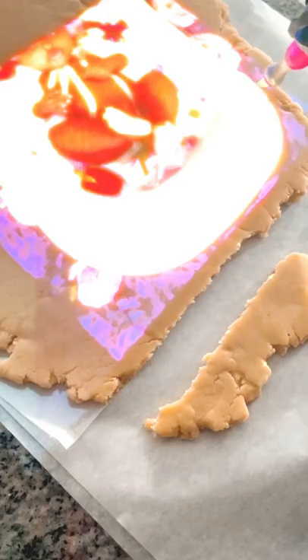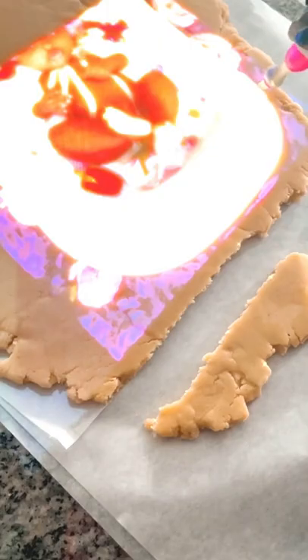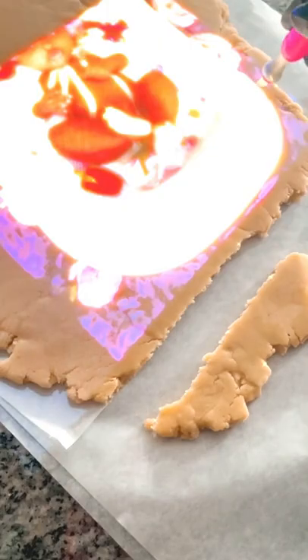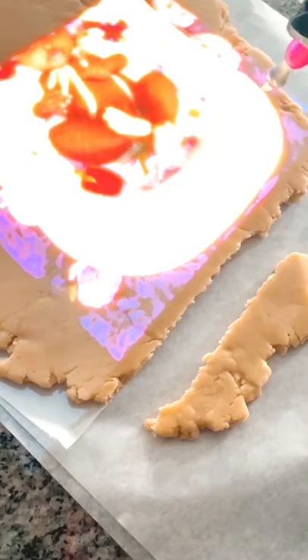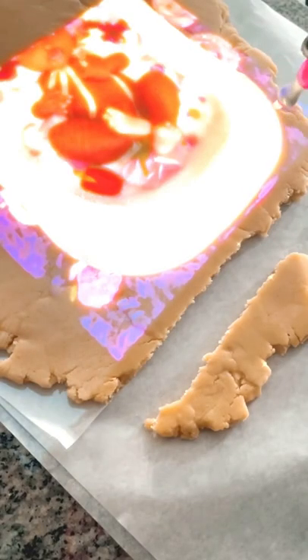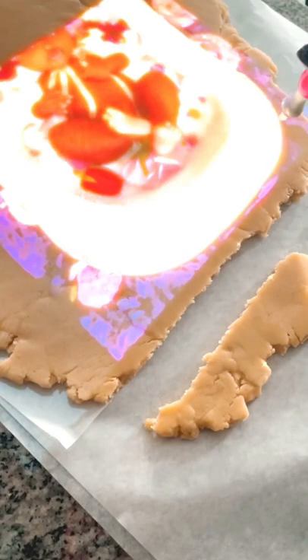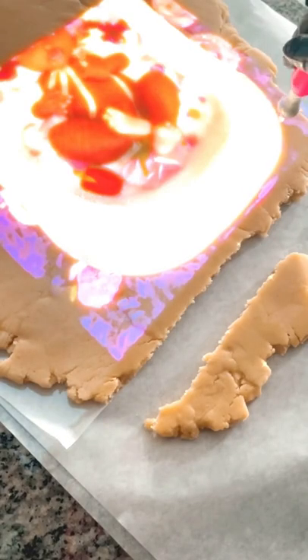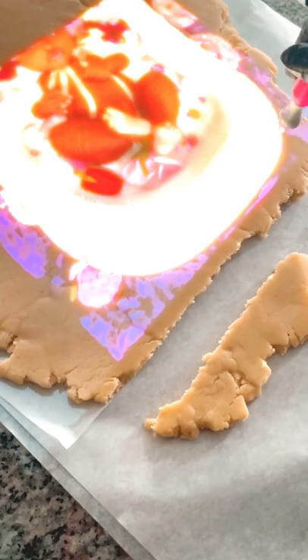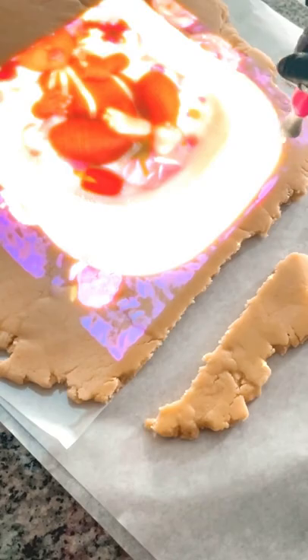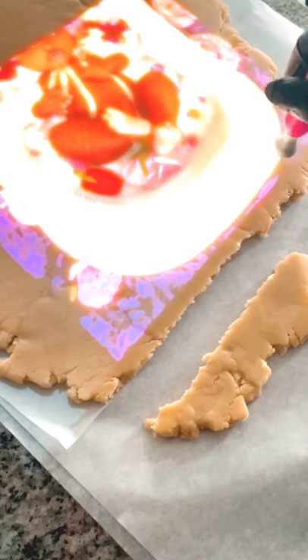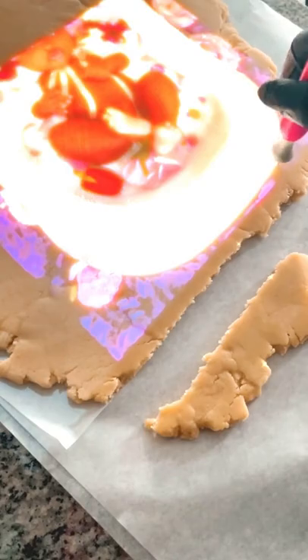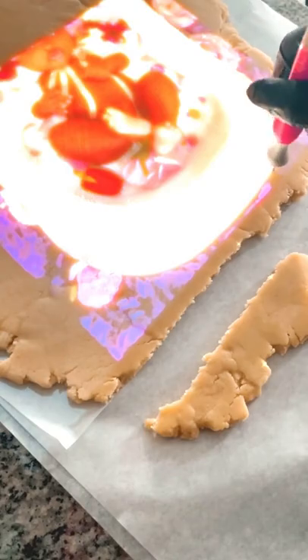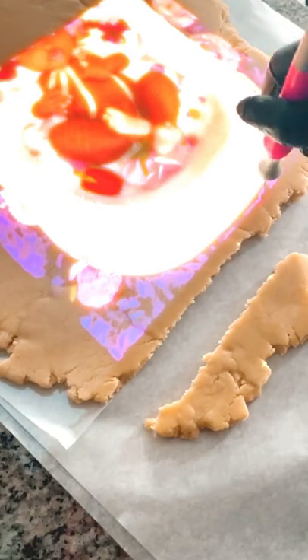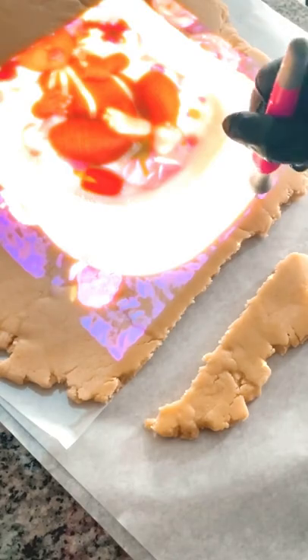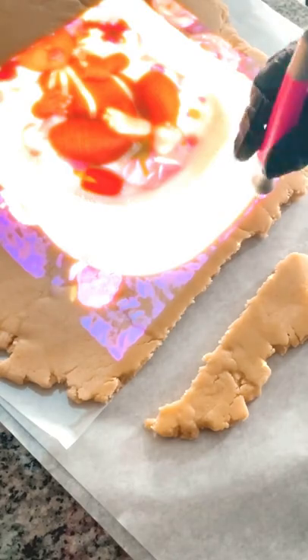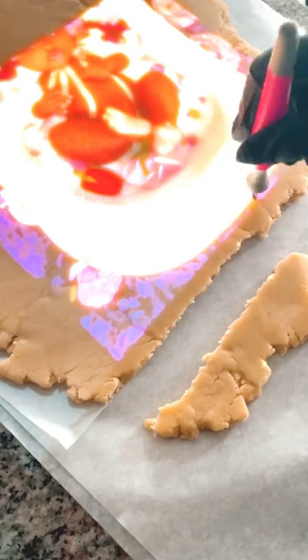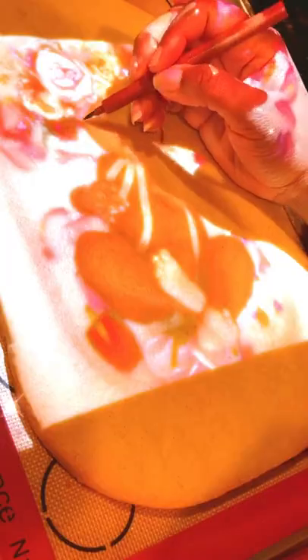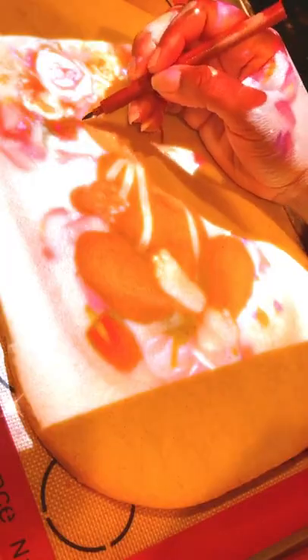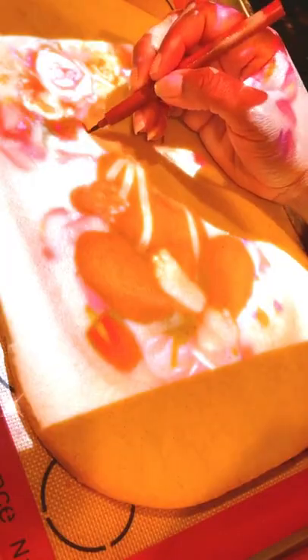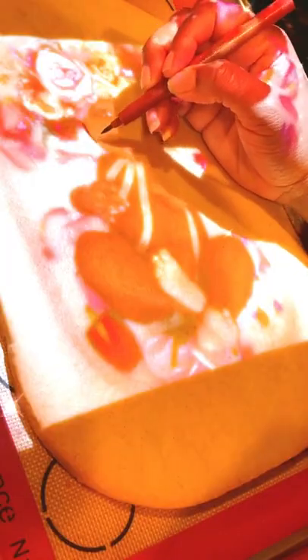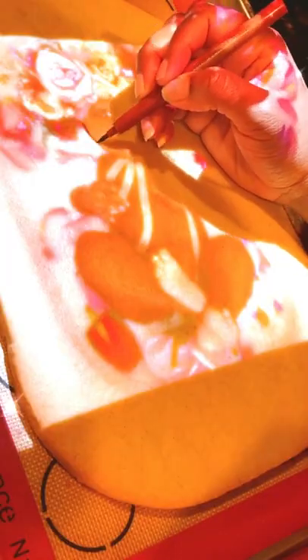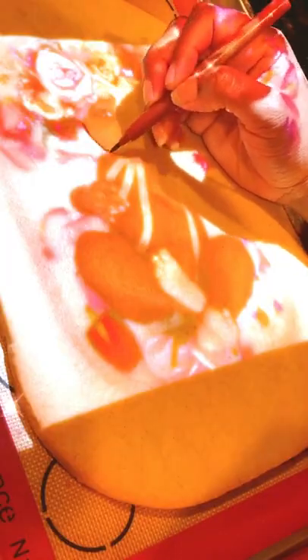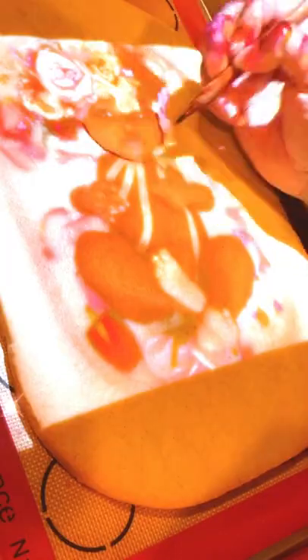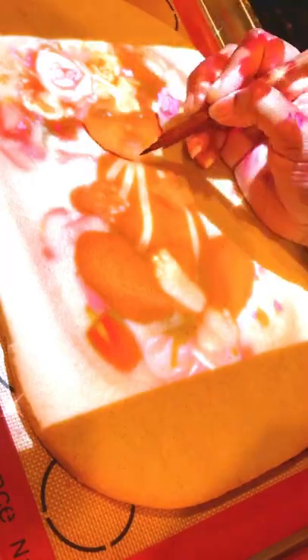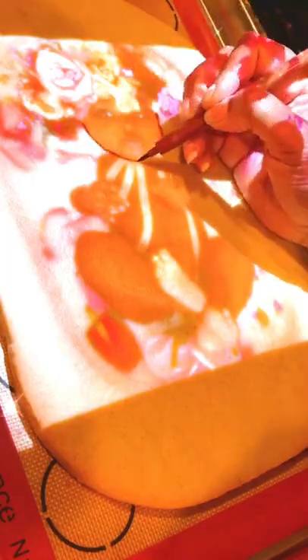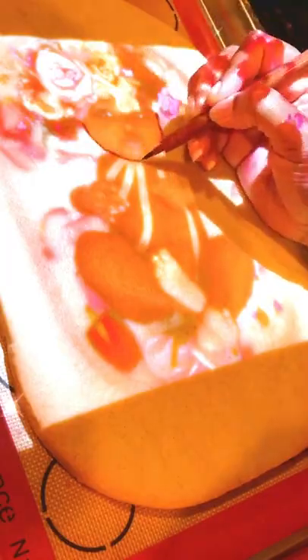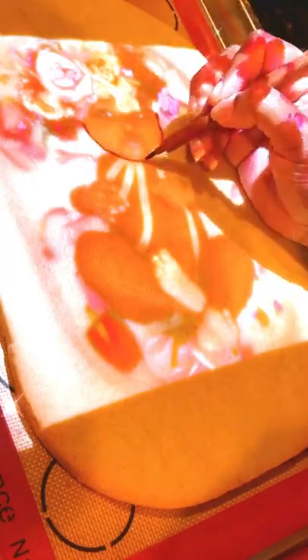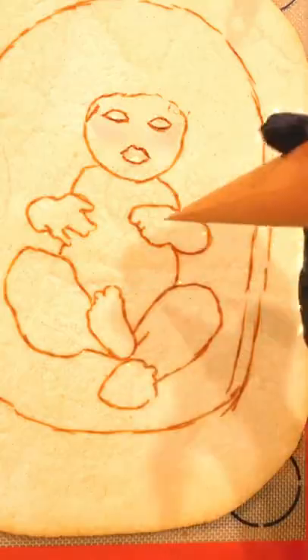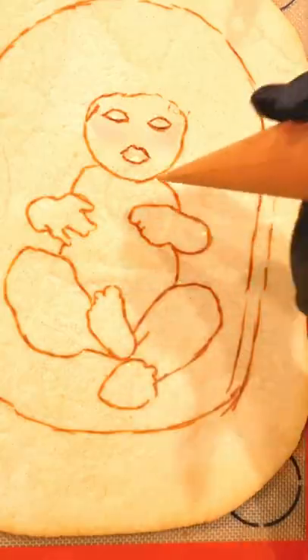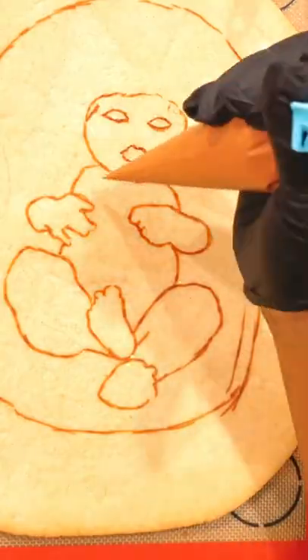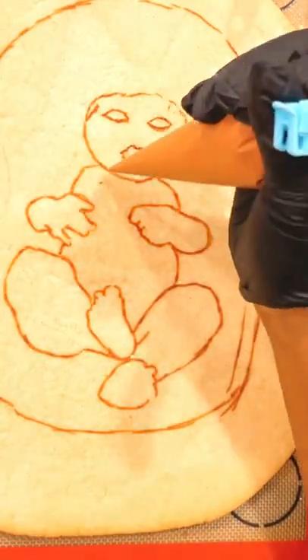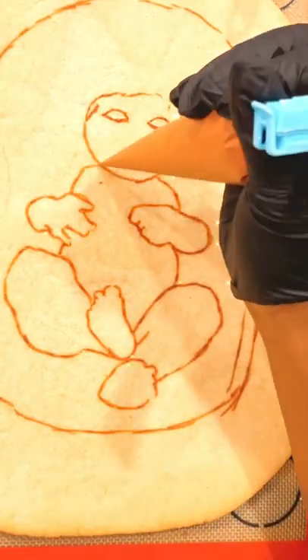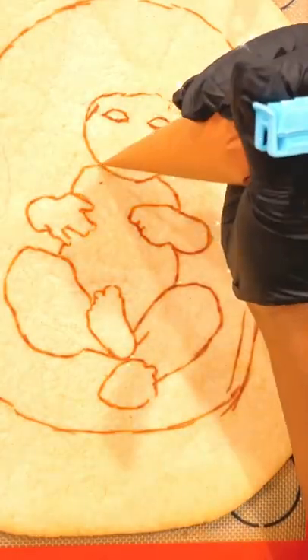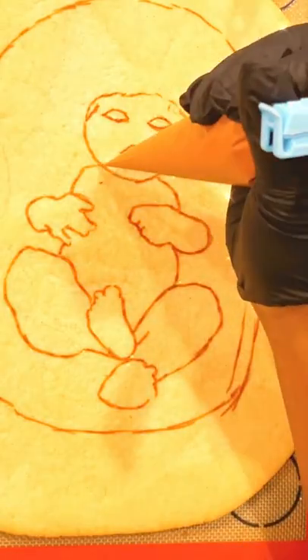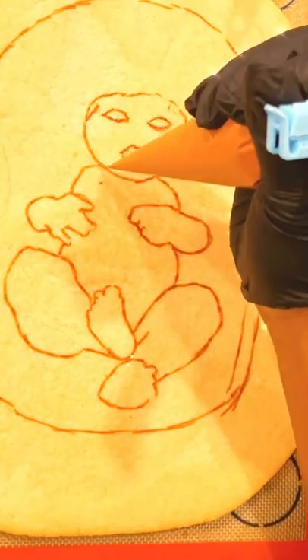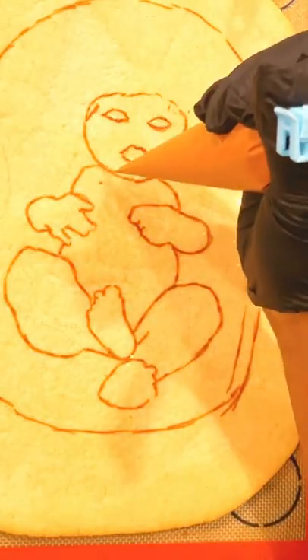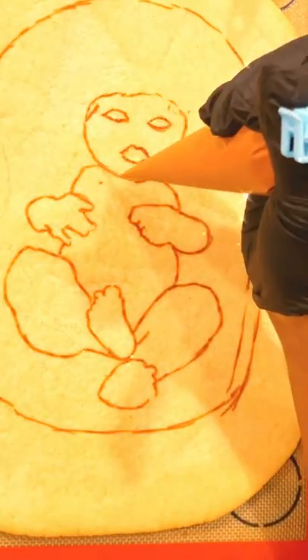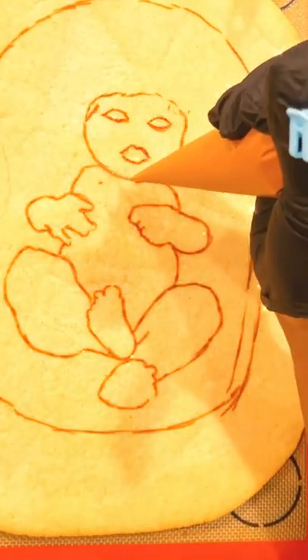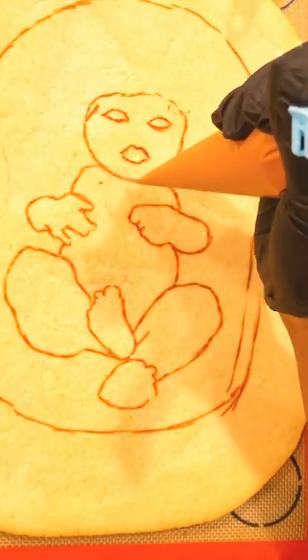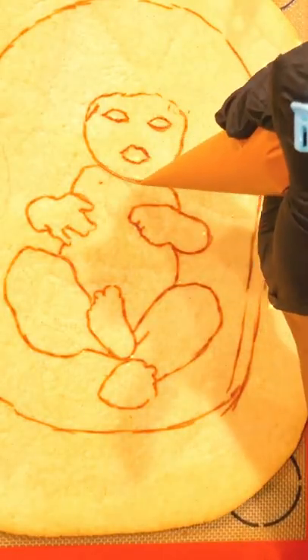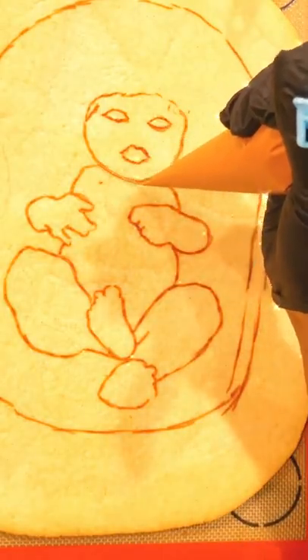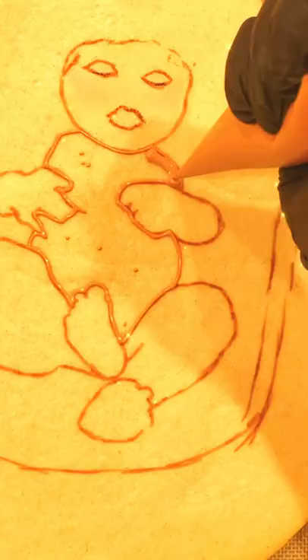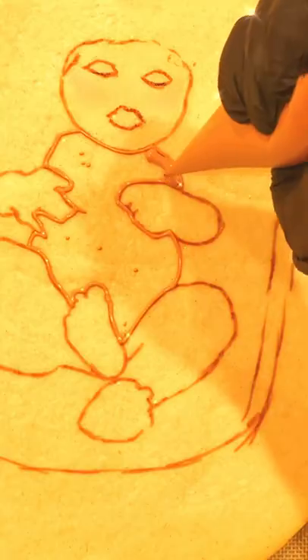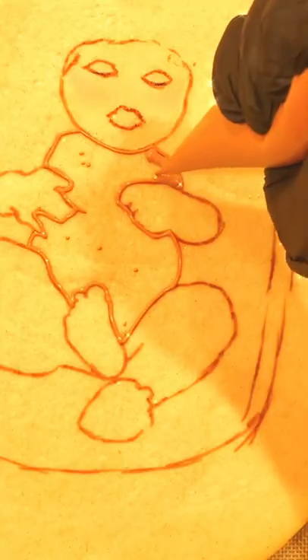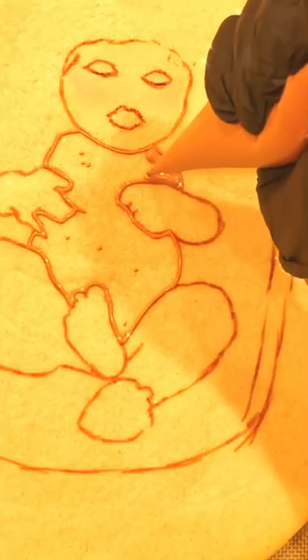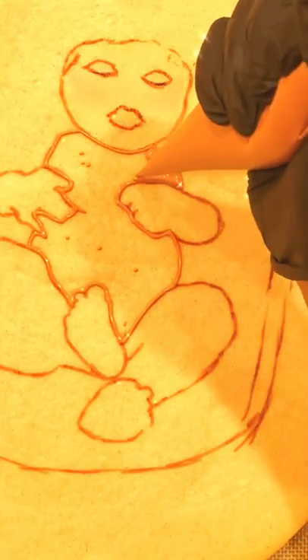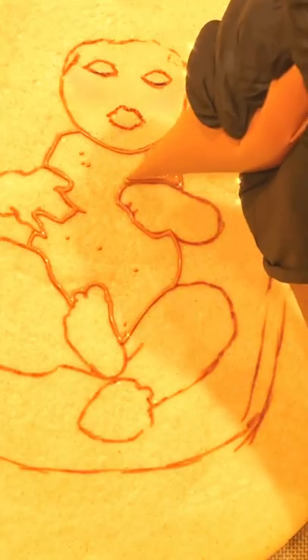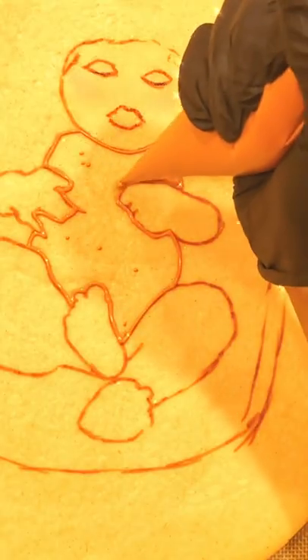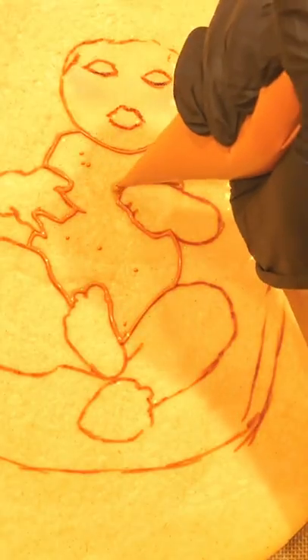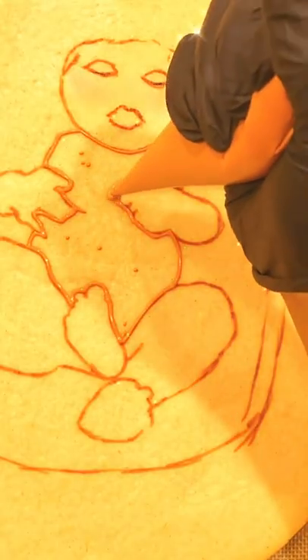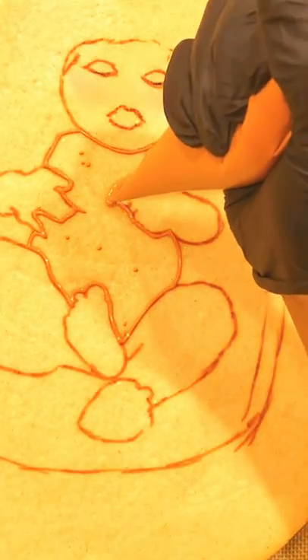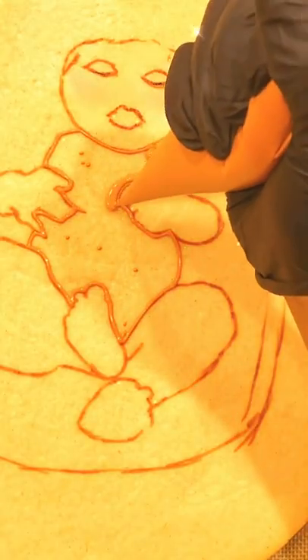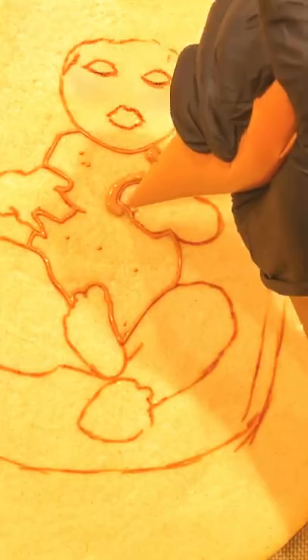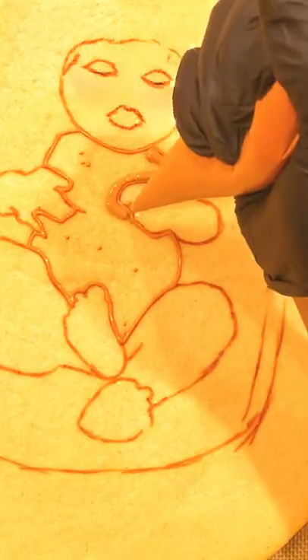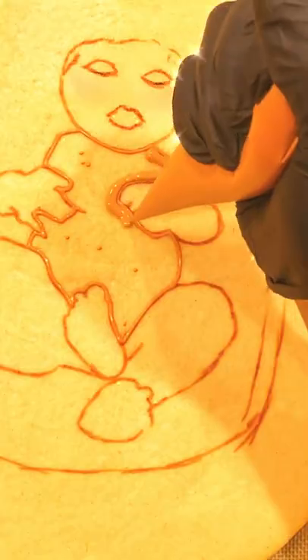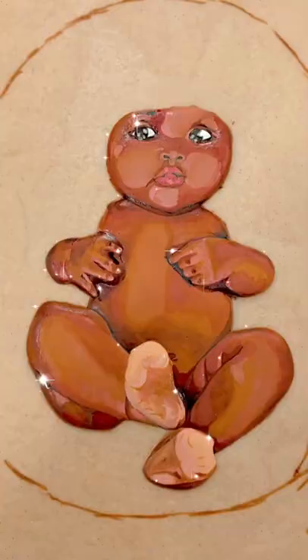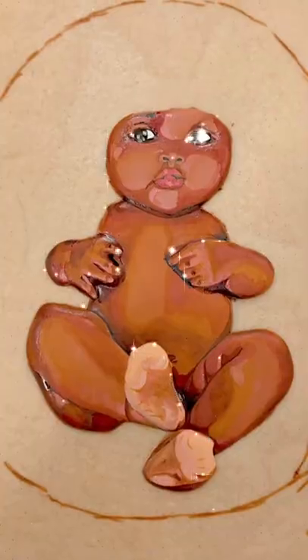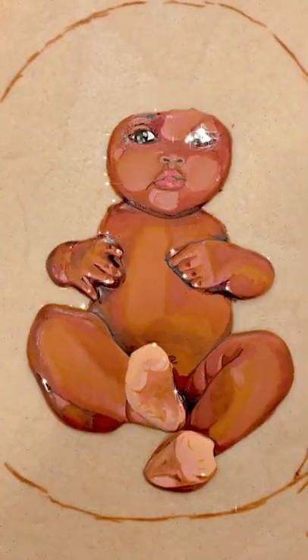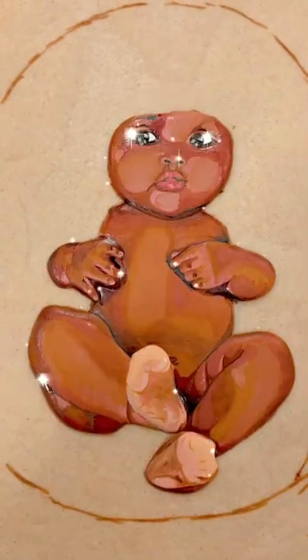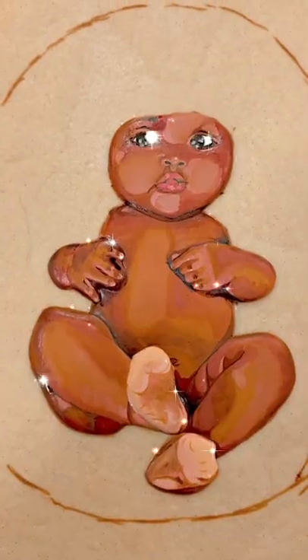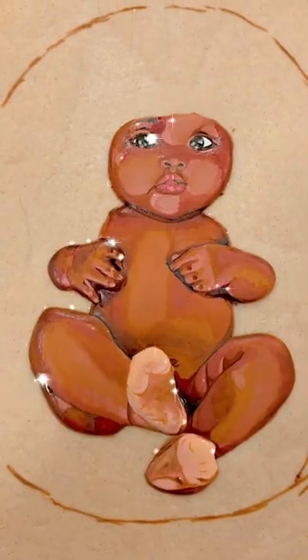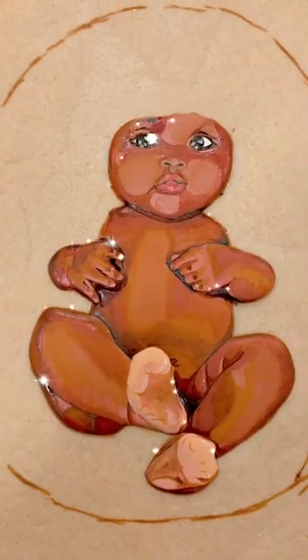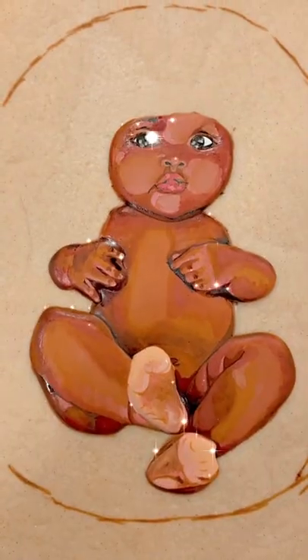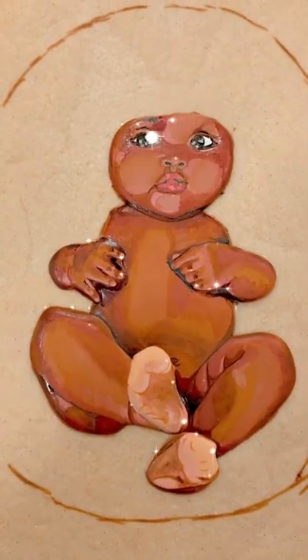Project the image and use a sharp blade to cut out the shape of the cookie. Then I use an edible marker for the placement of the body. Next I'm gonna go in and flood with royal icing.